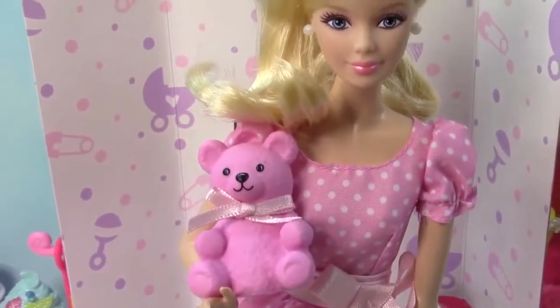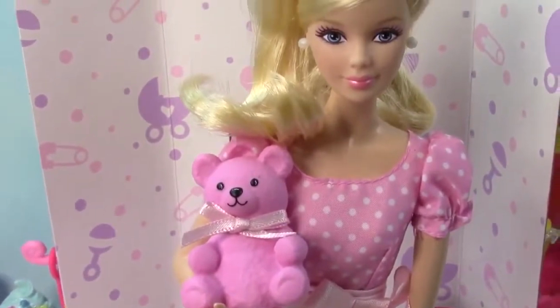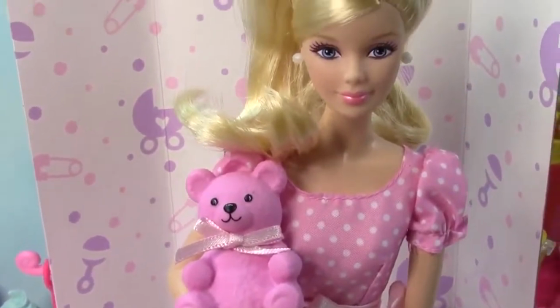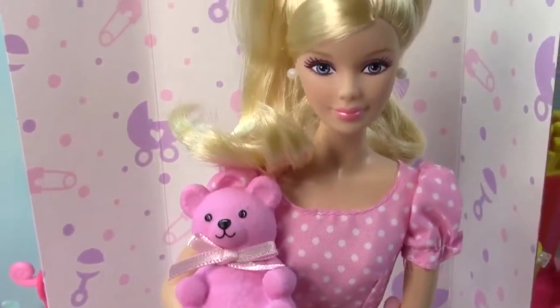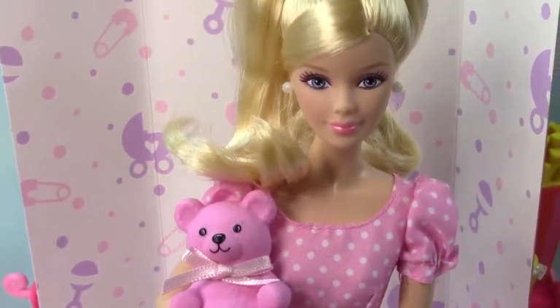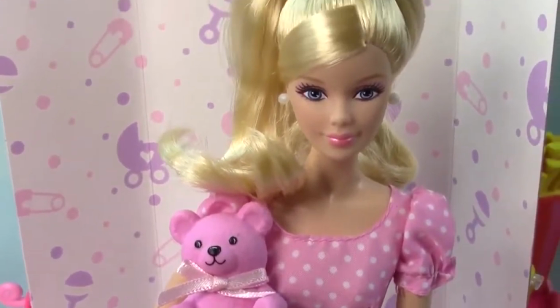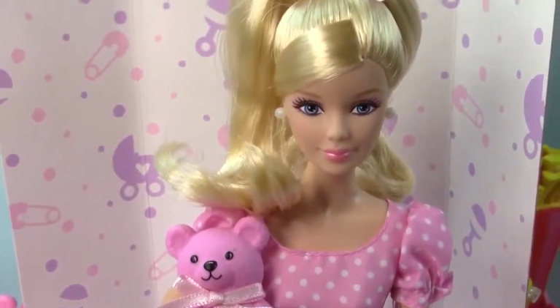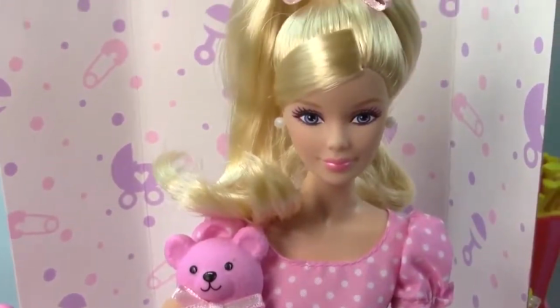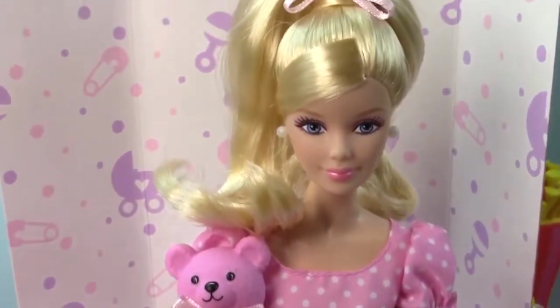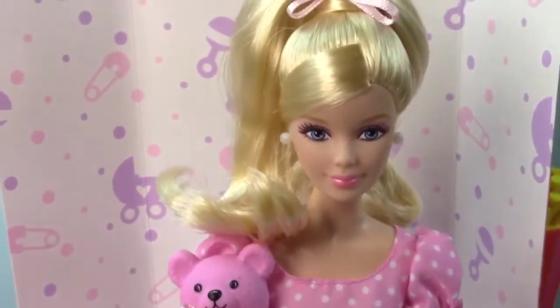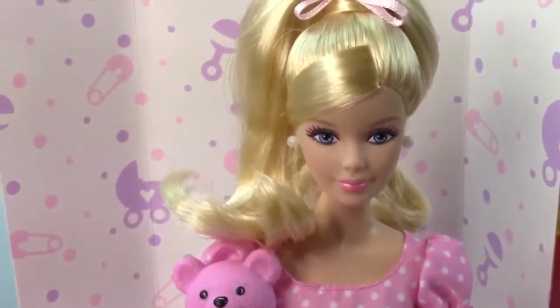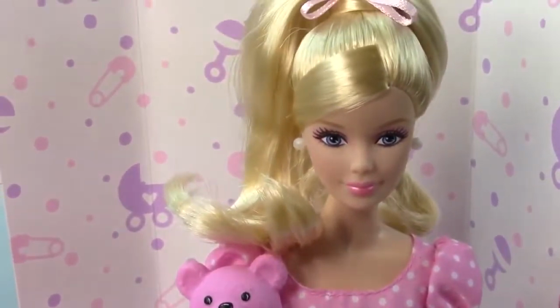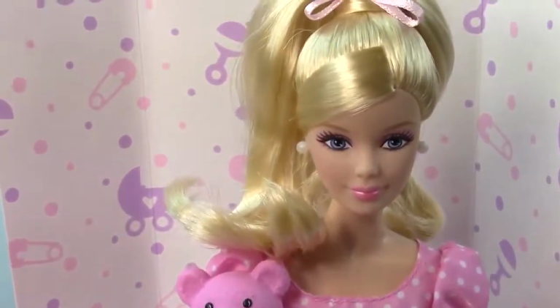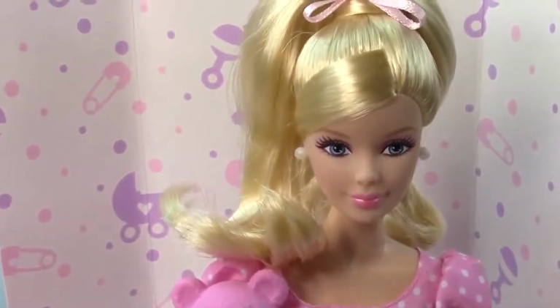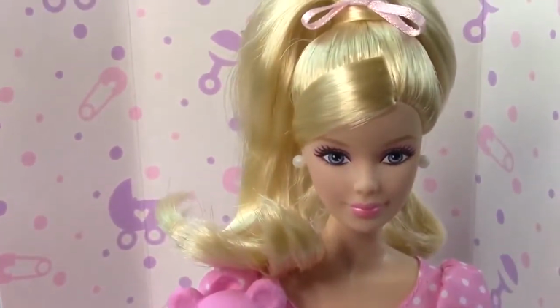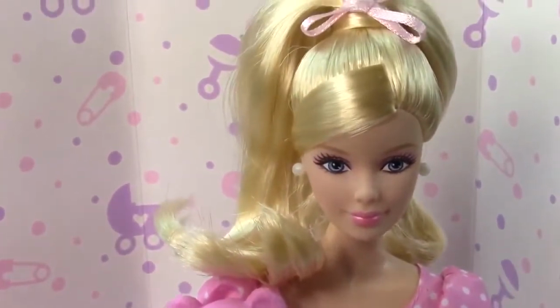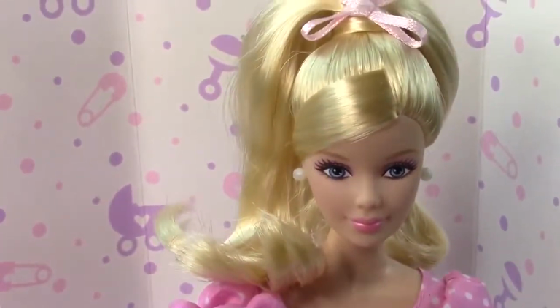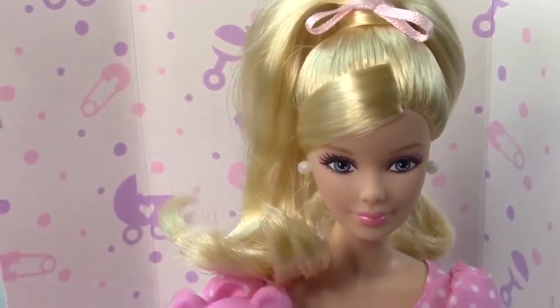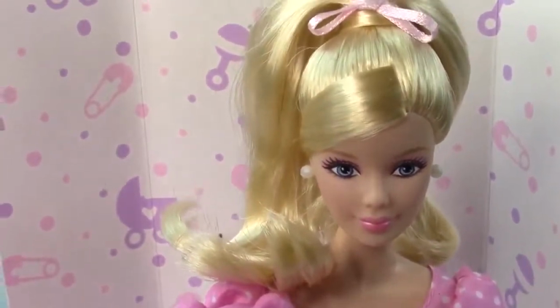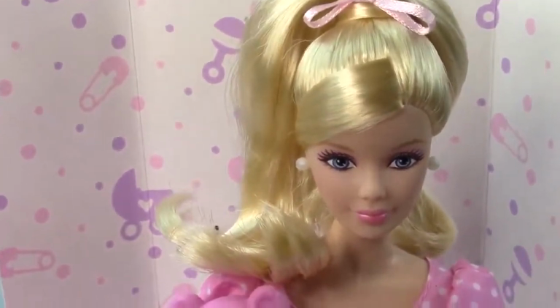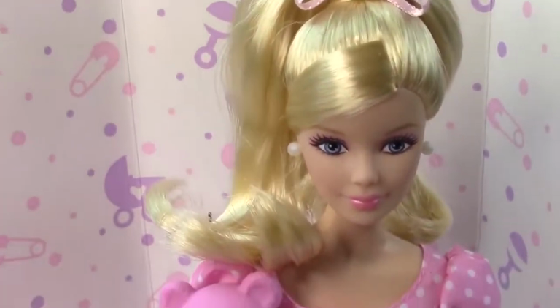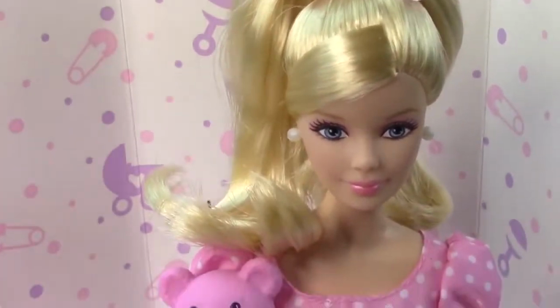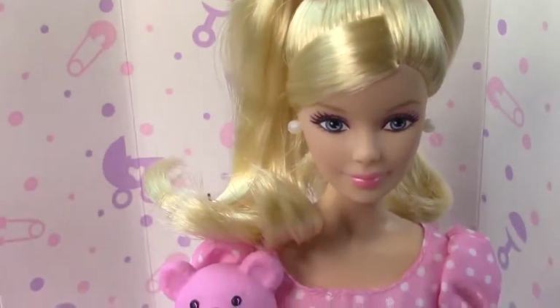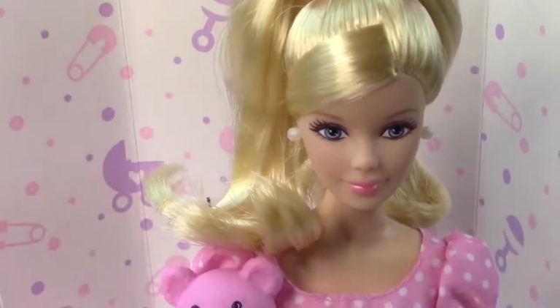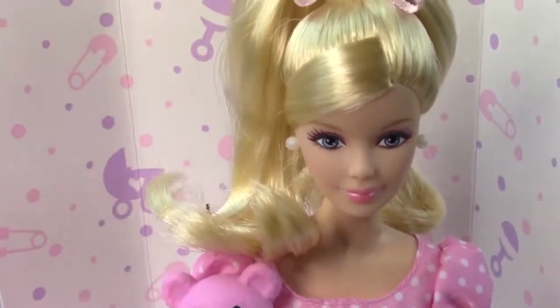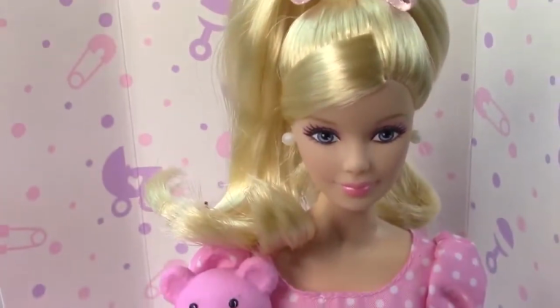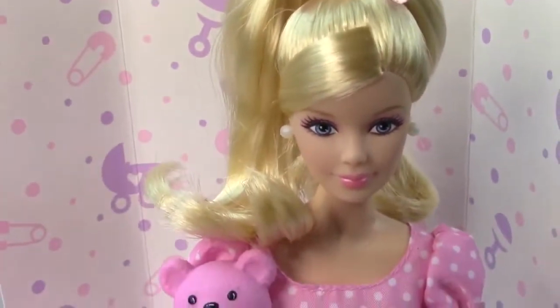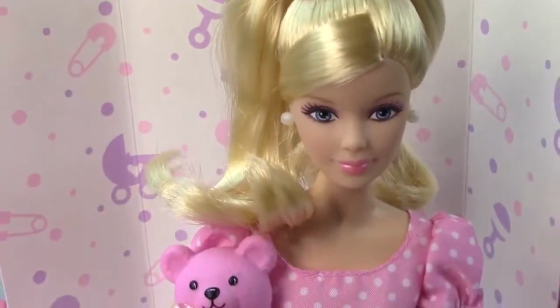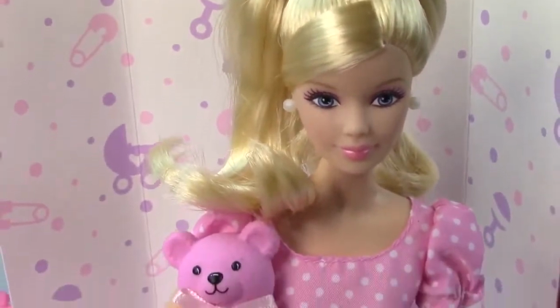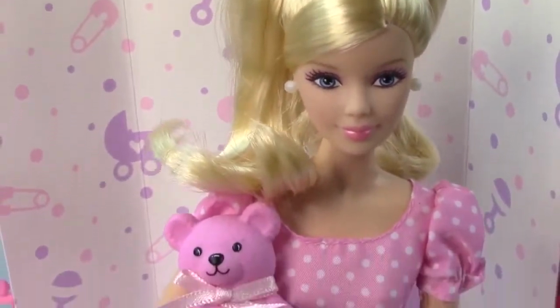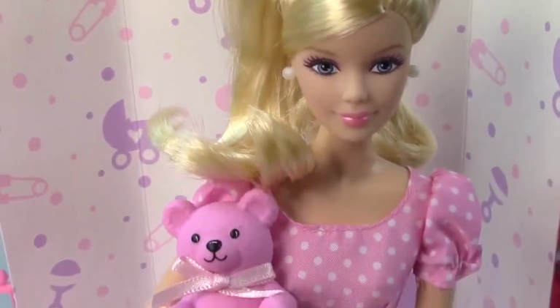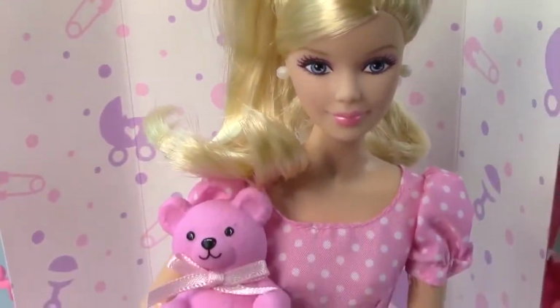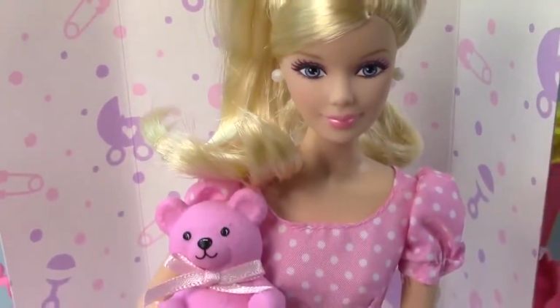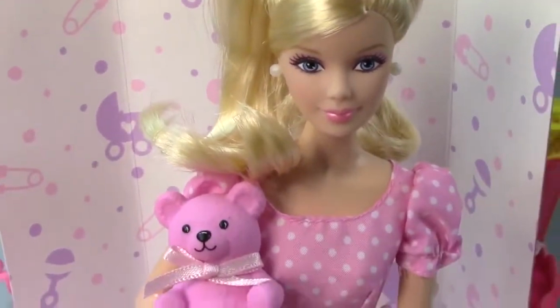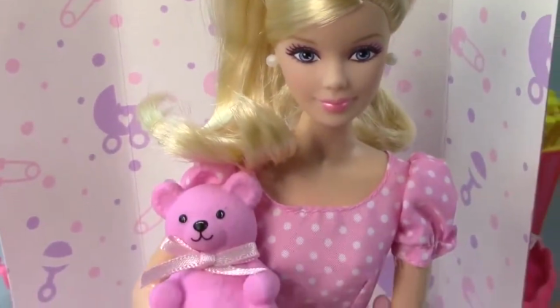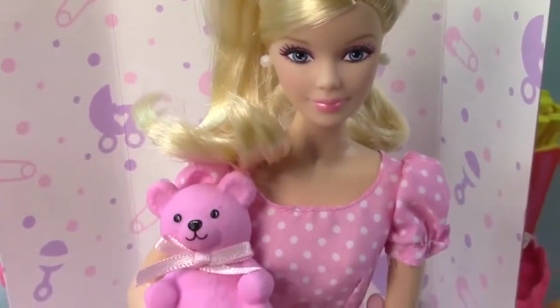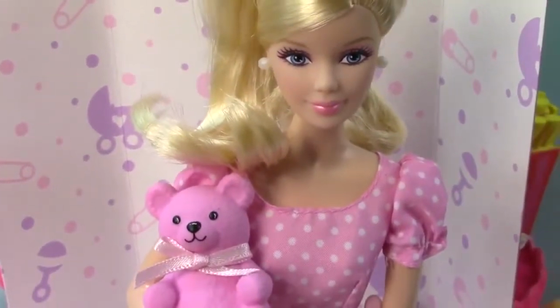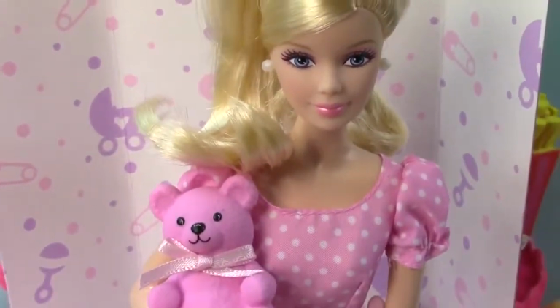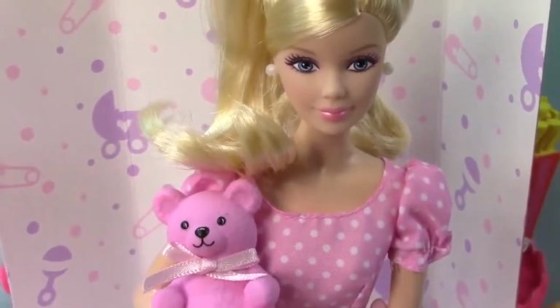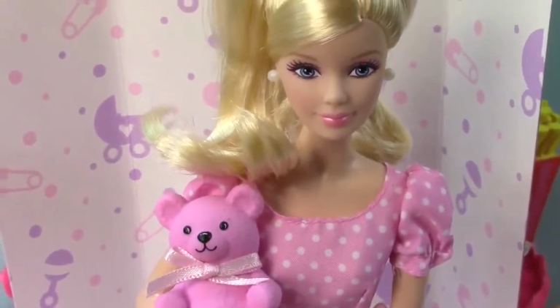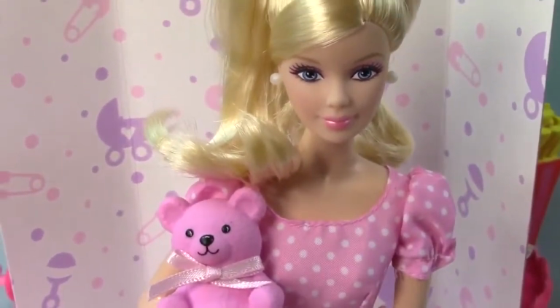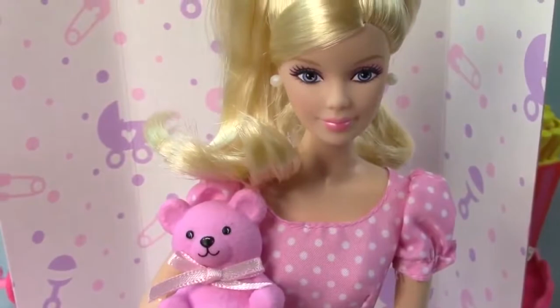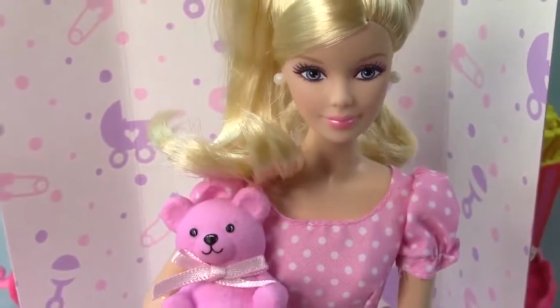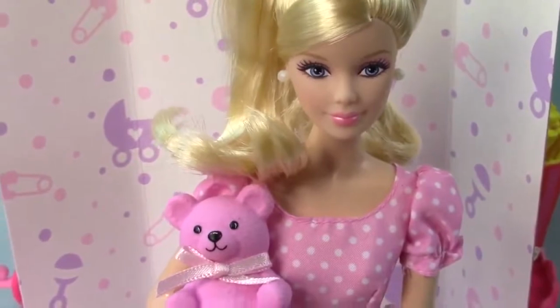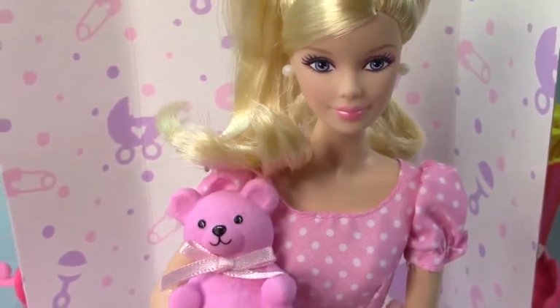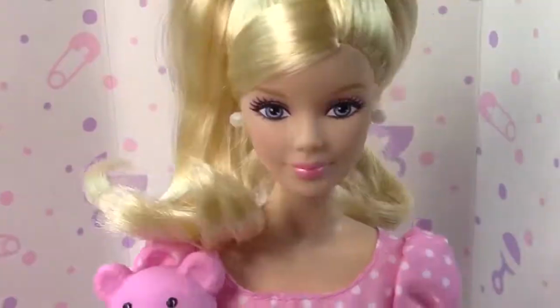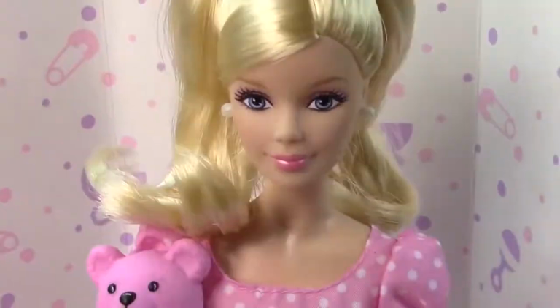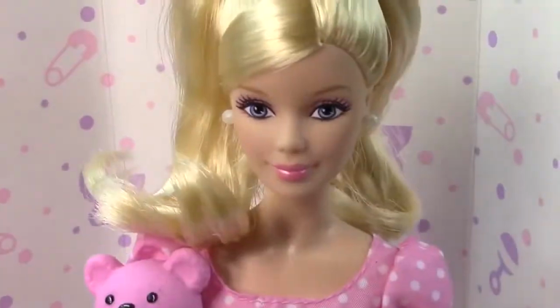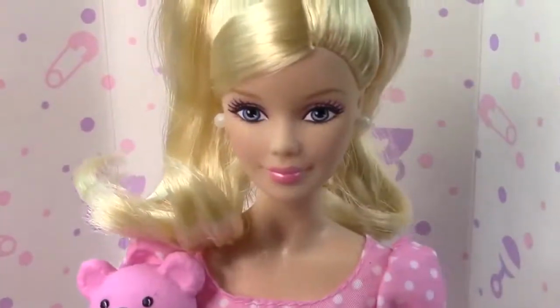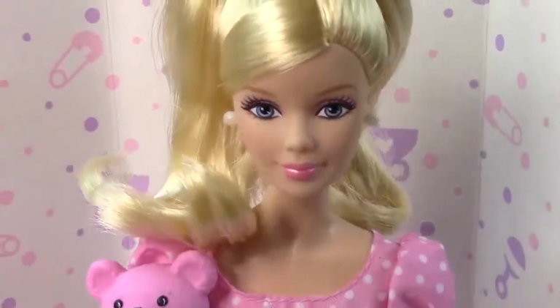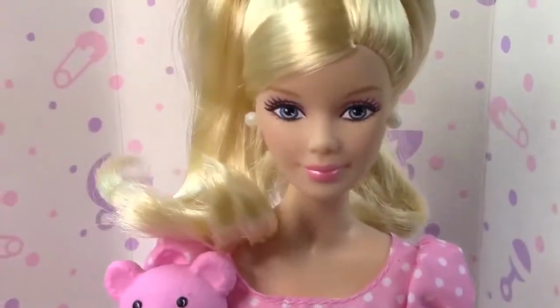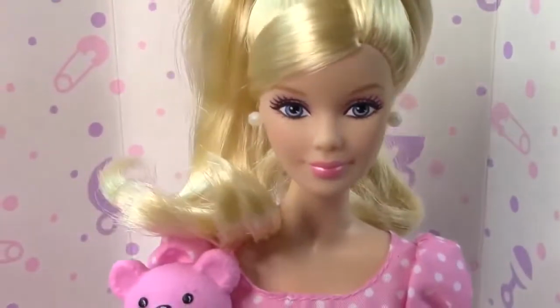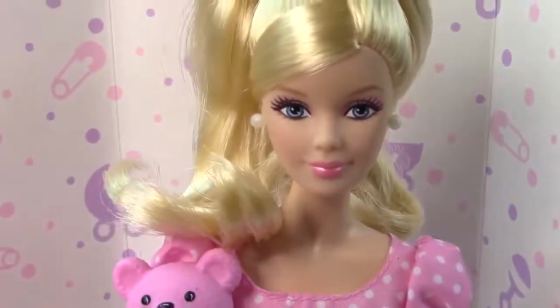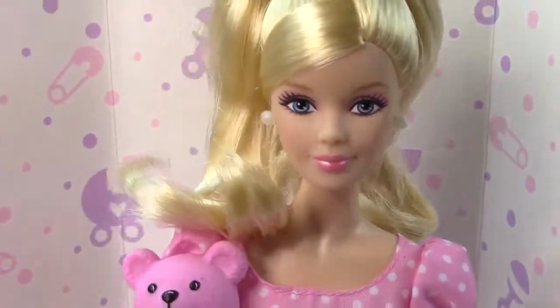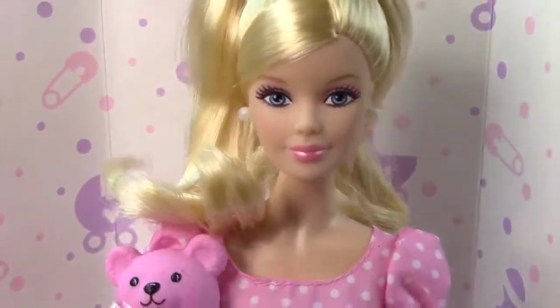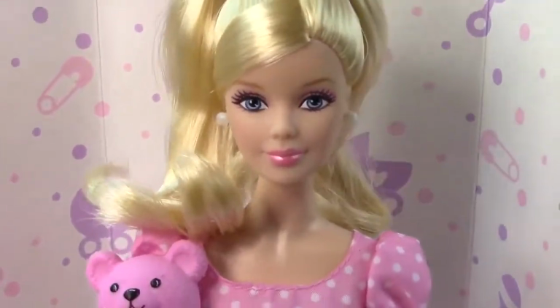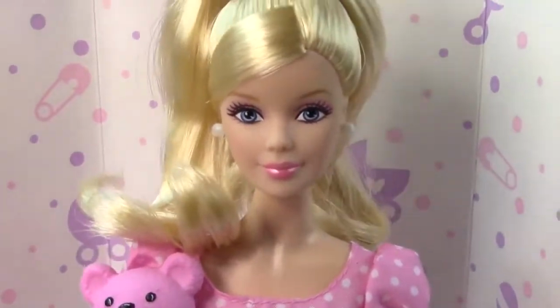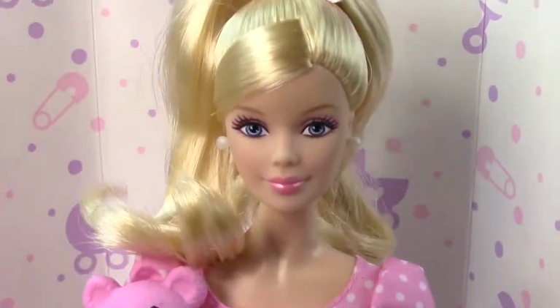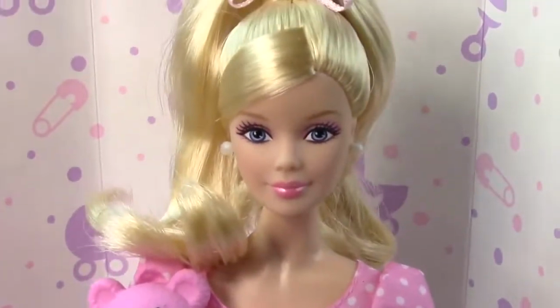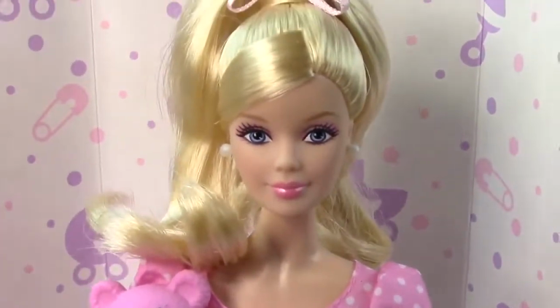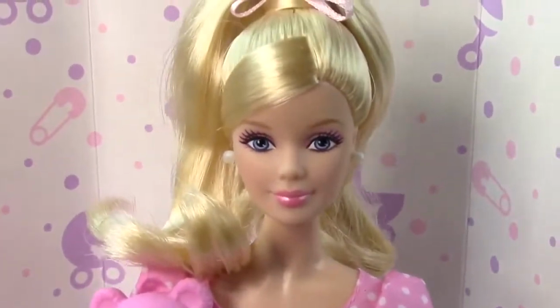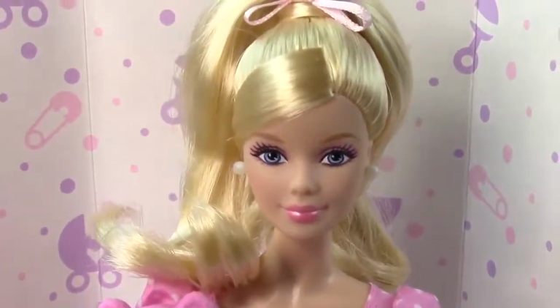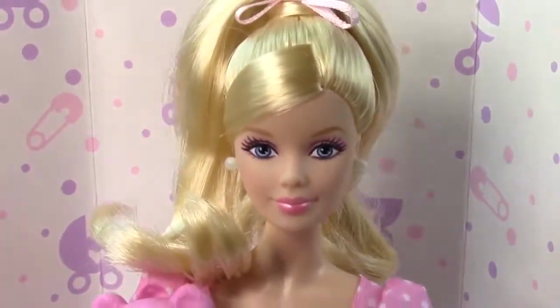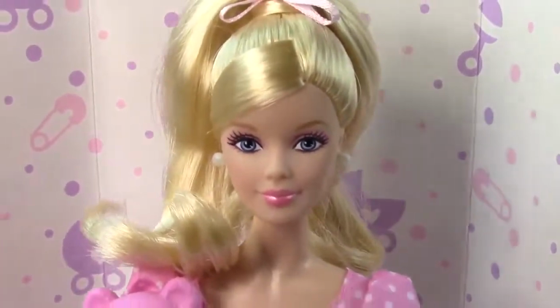So now all we need is to find a new baby girl to give this adorable teddy bear to. I wonder who it will be.